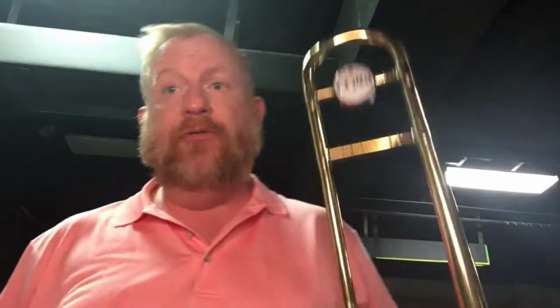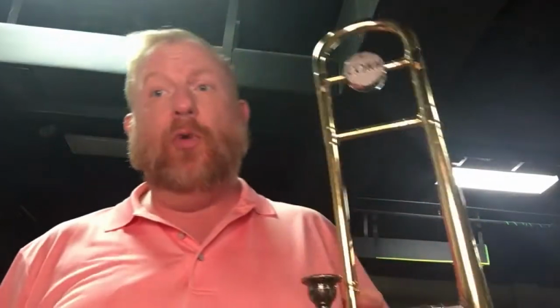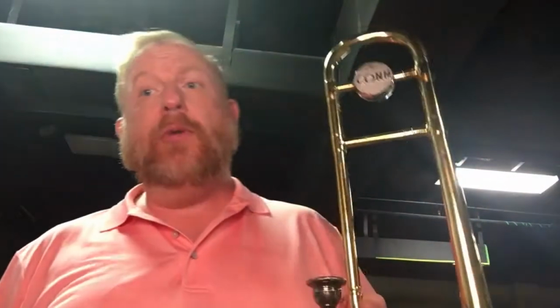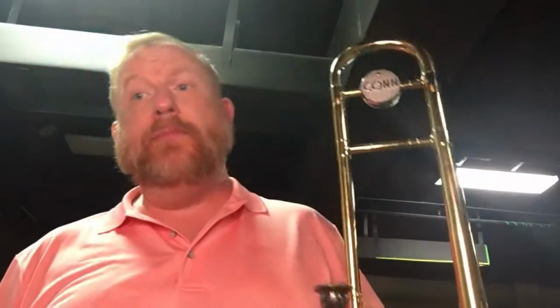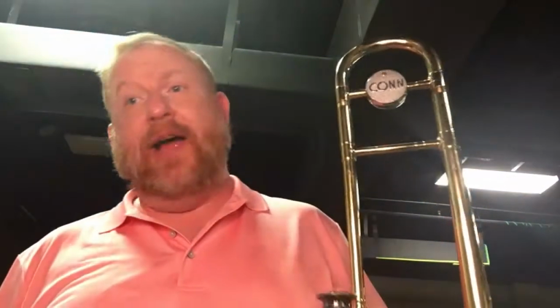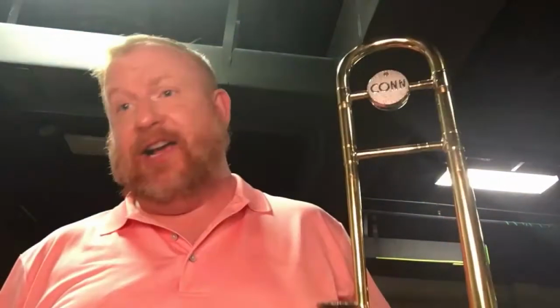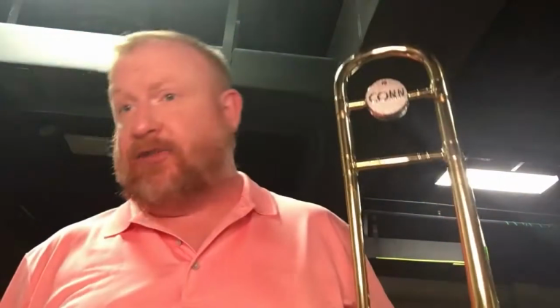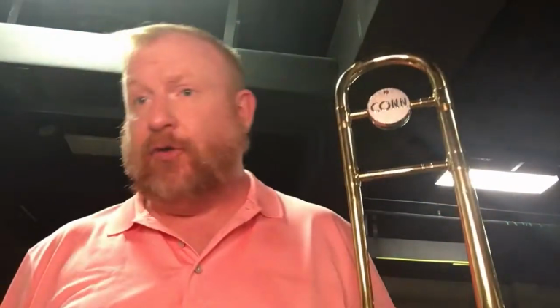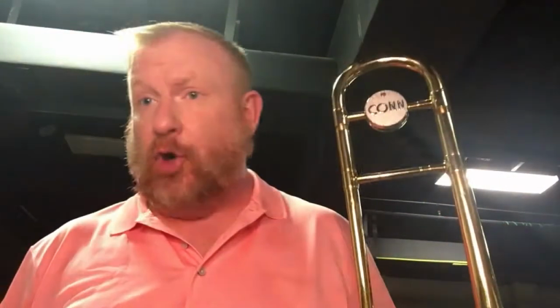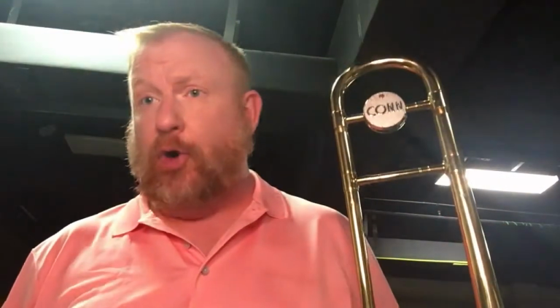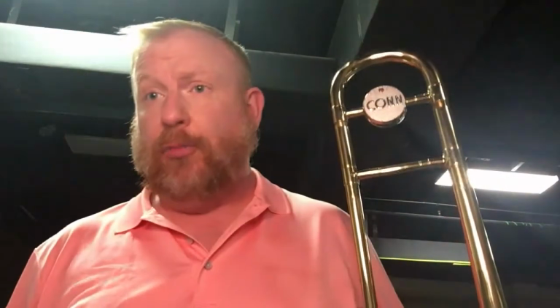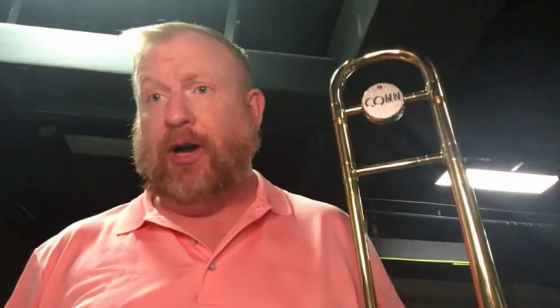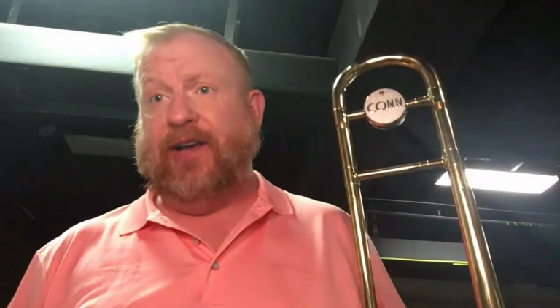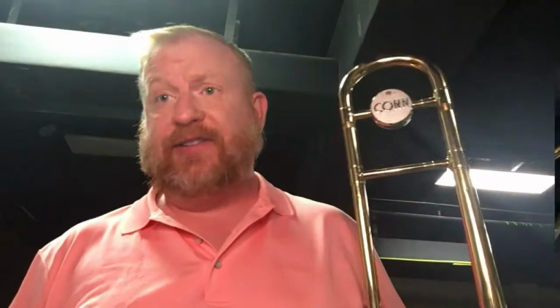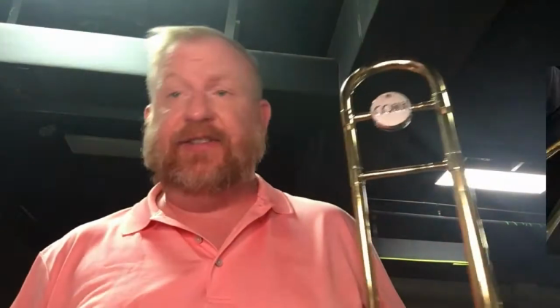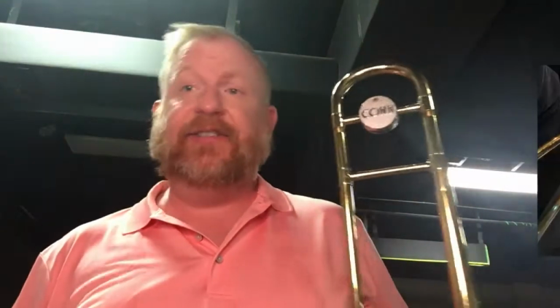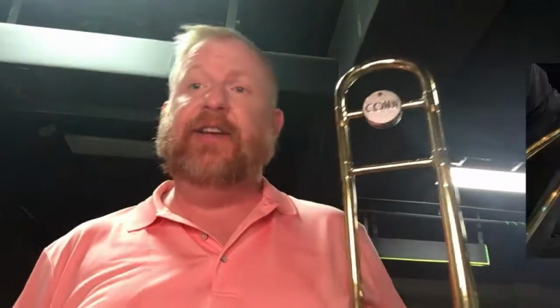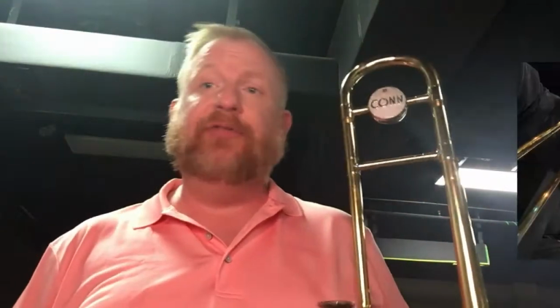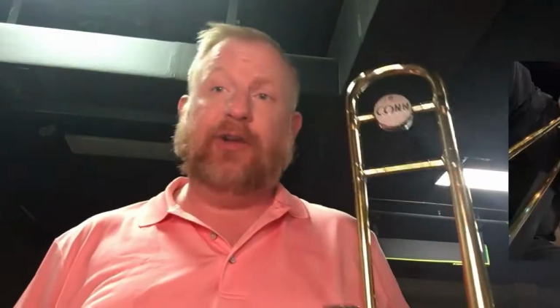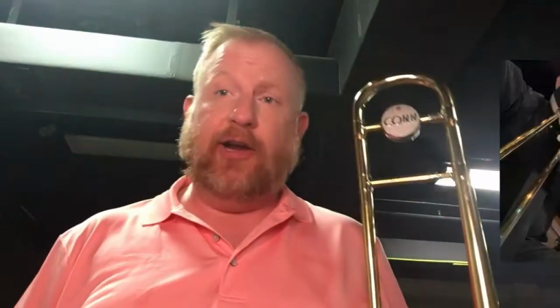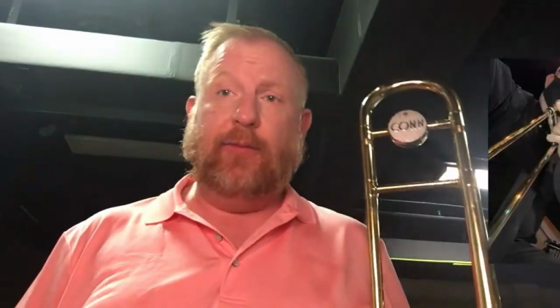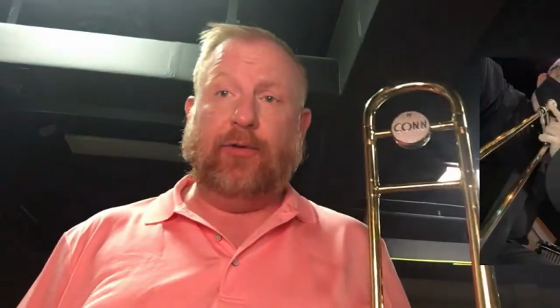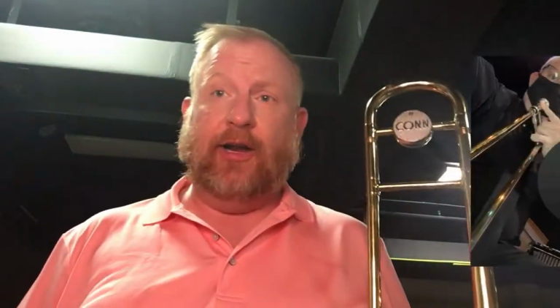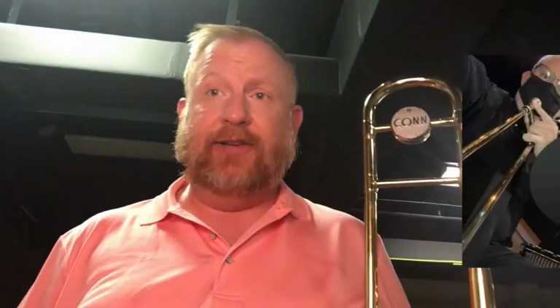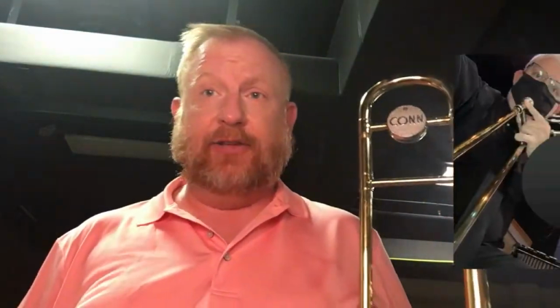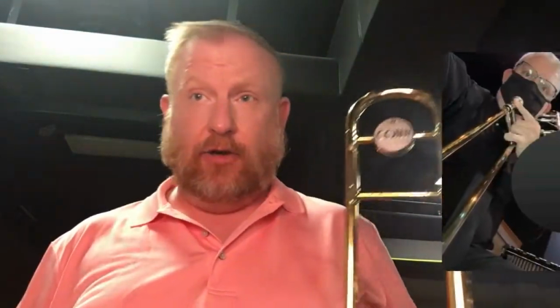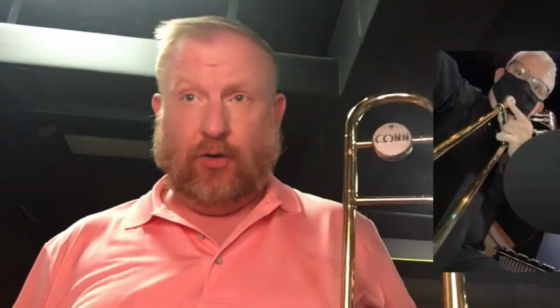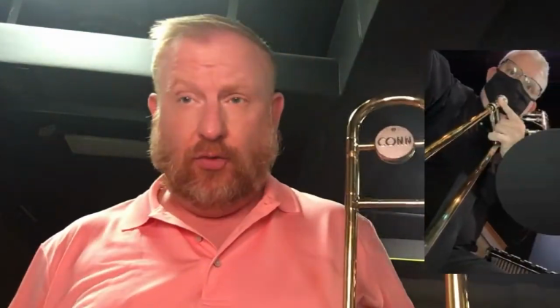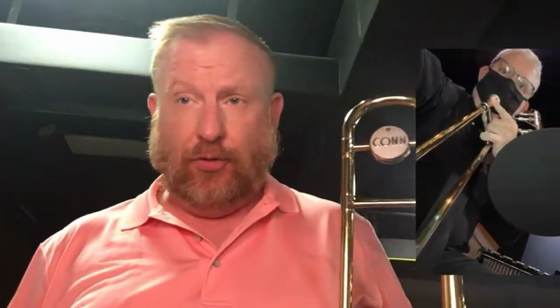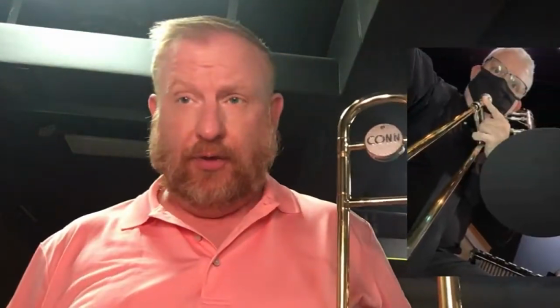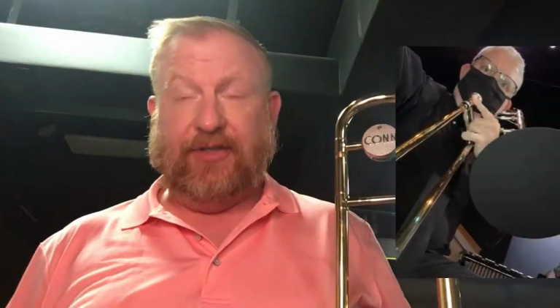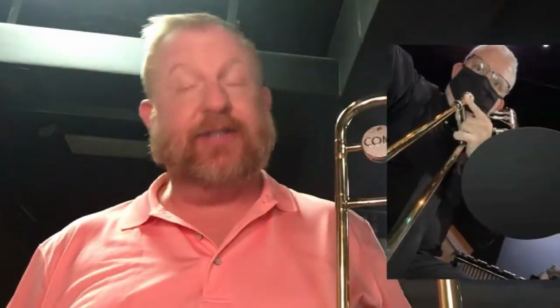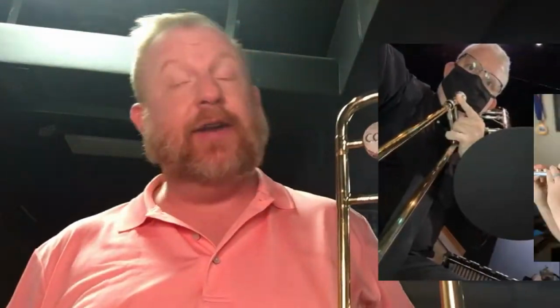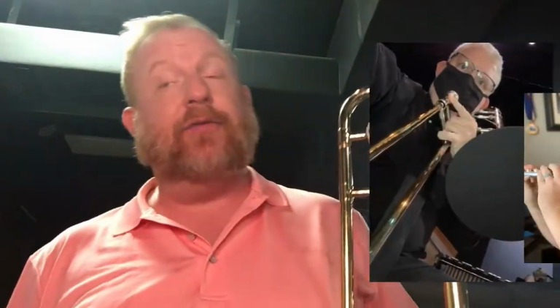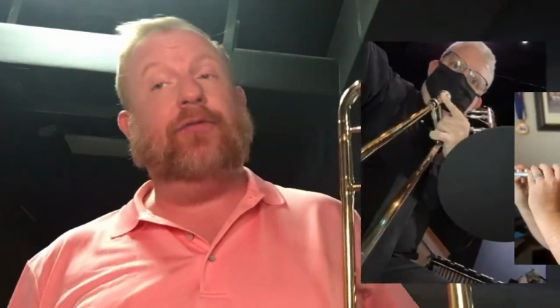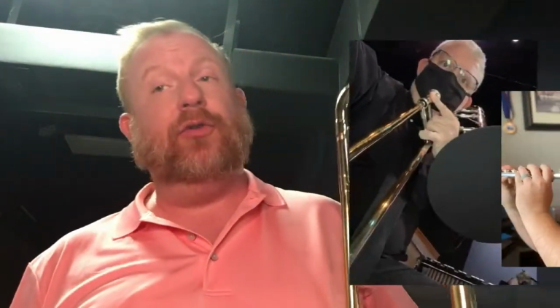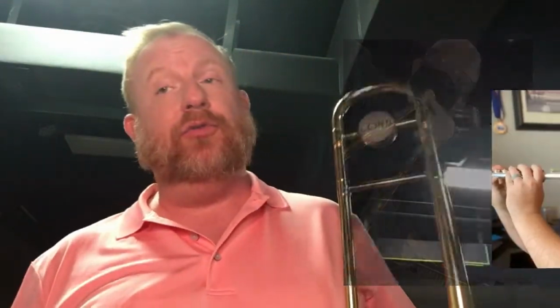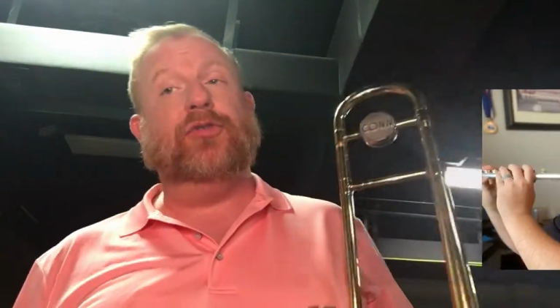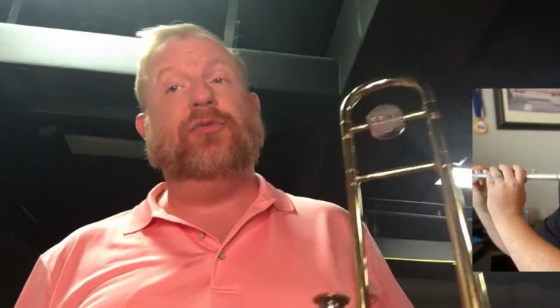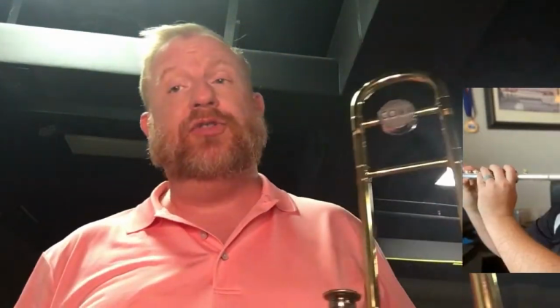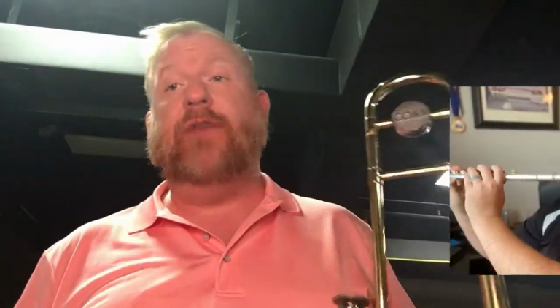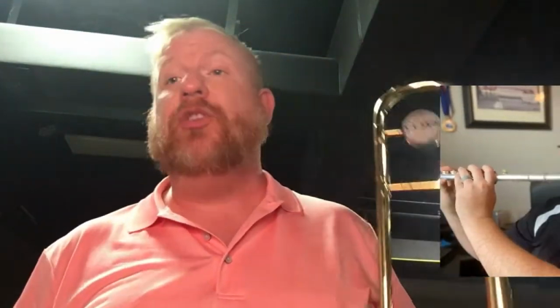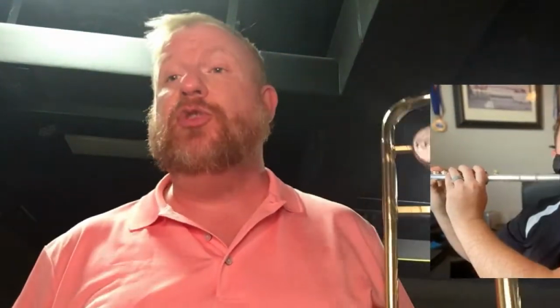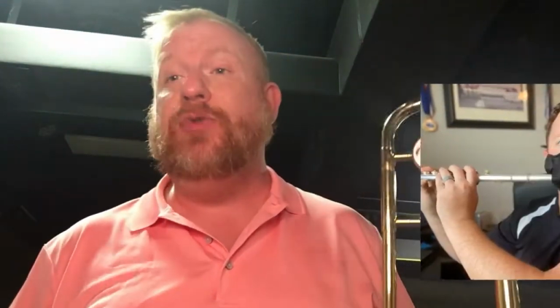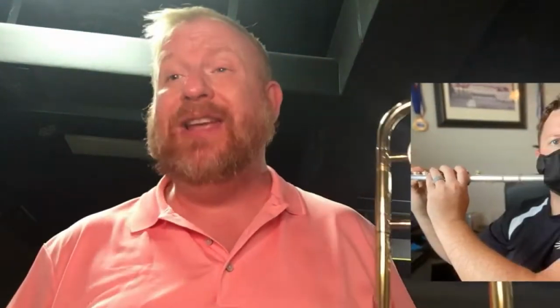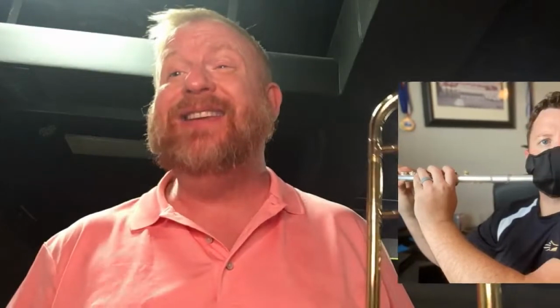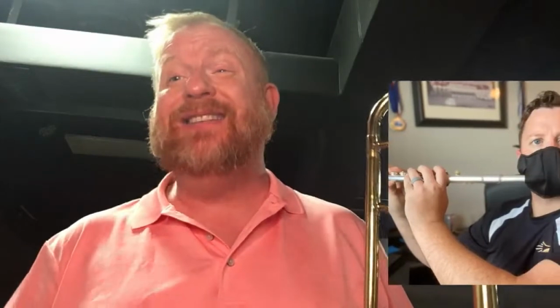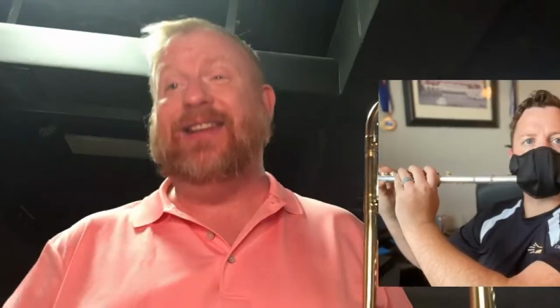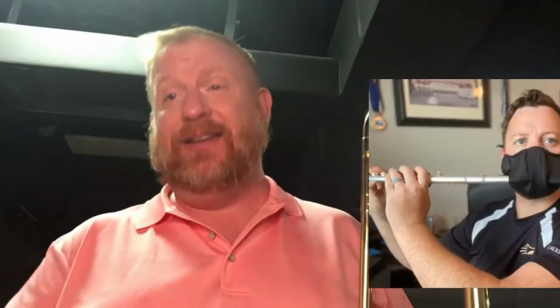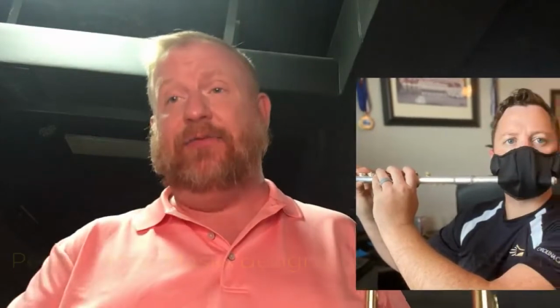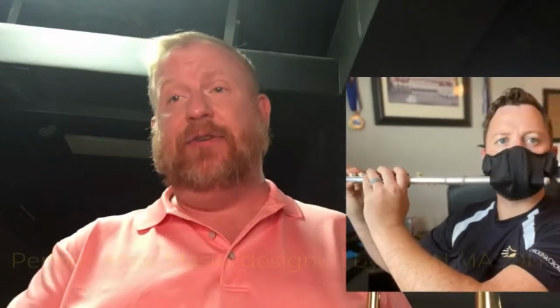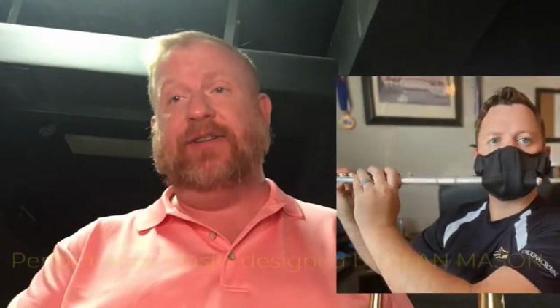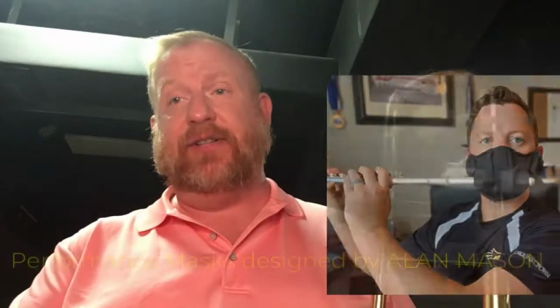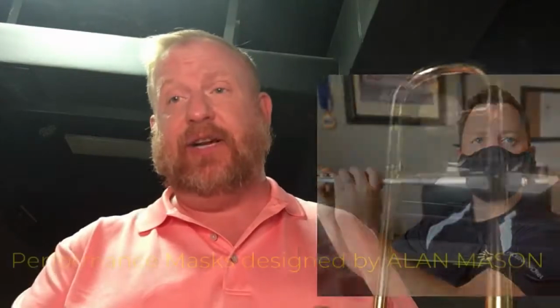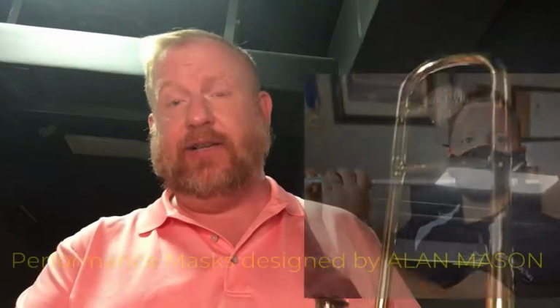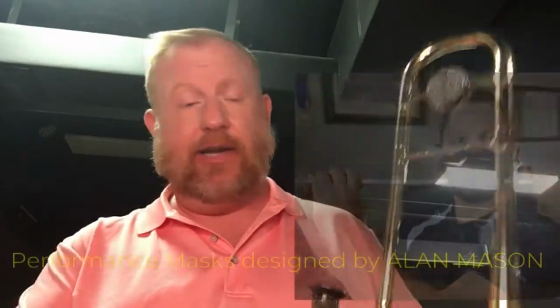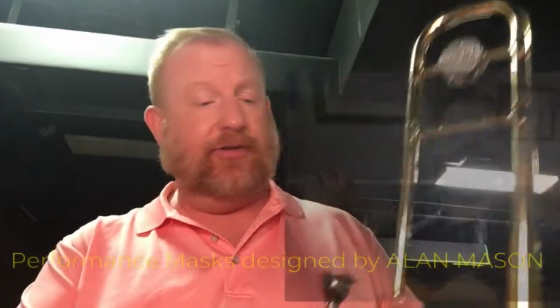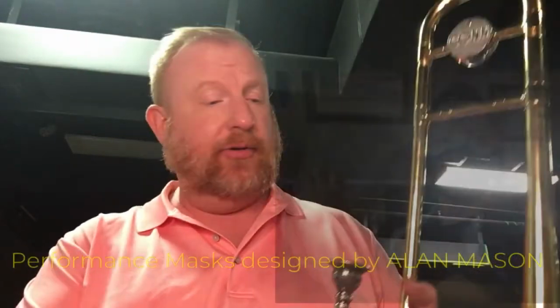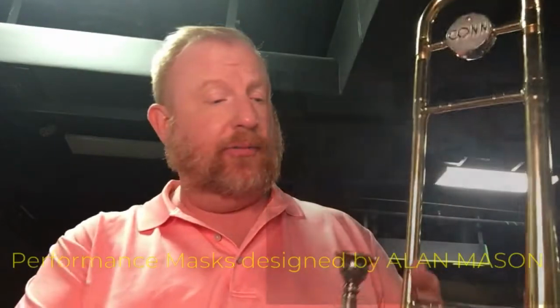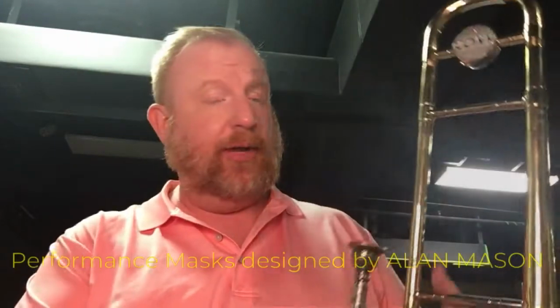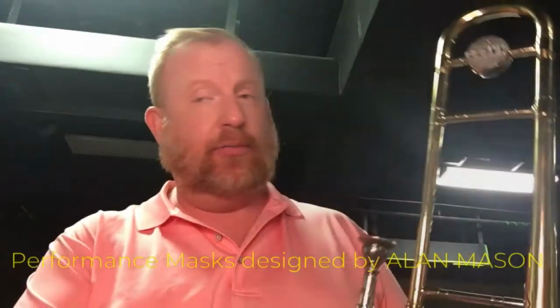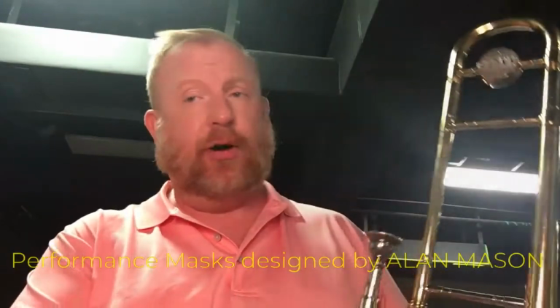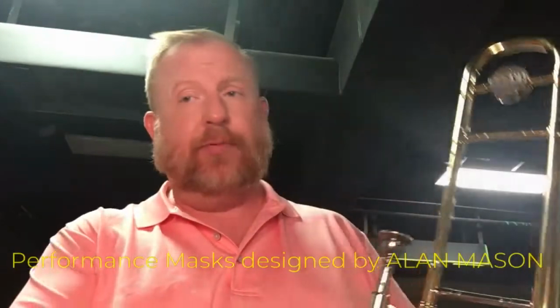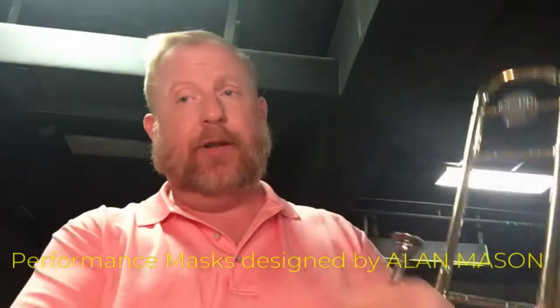Performing masks for low brass is the same for high brass and all woodwinds, except for flutes, which have a unique and different design to allow them to play properly.